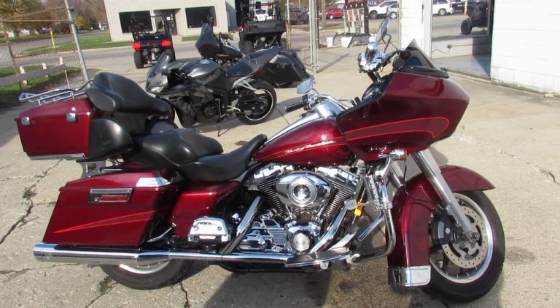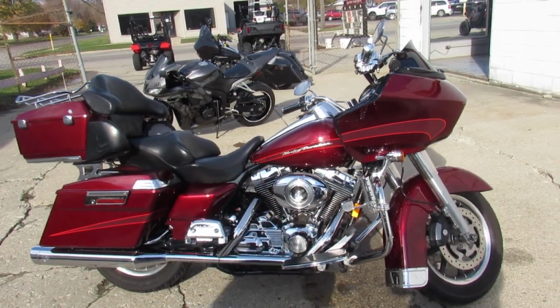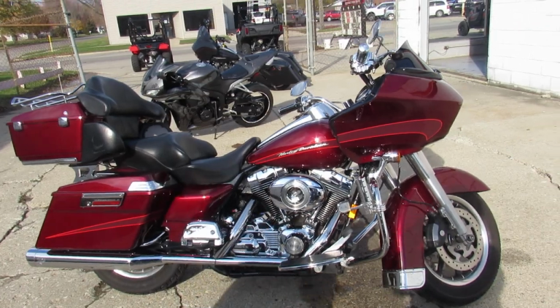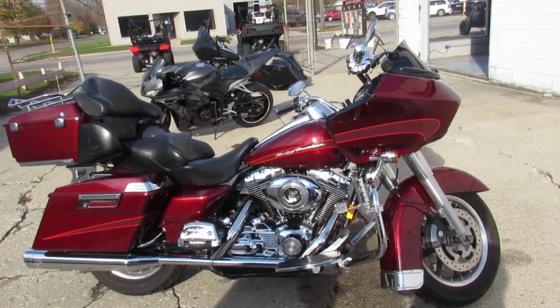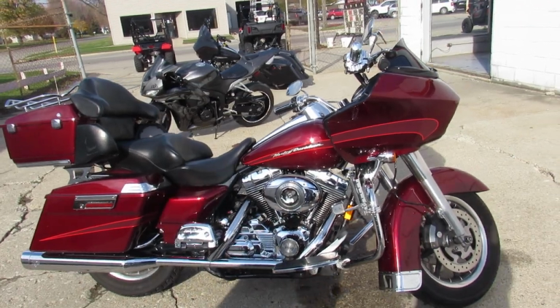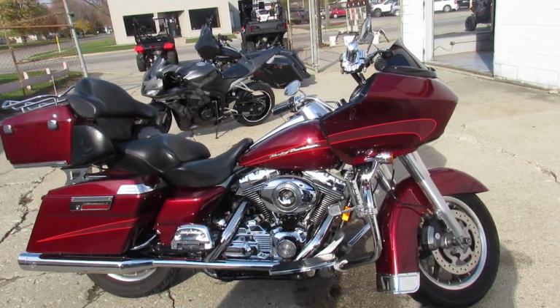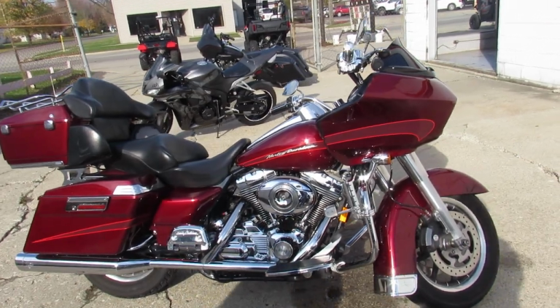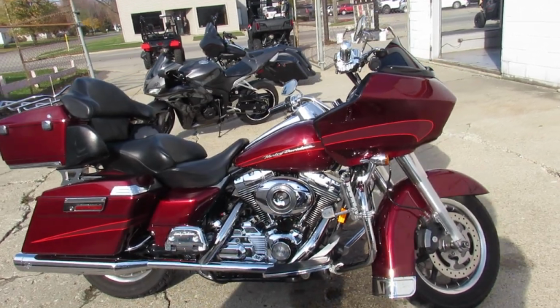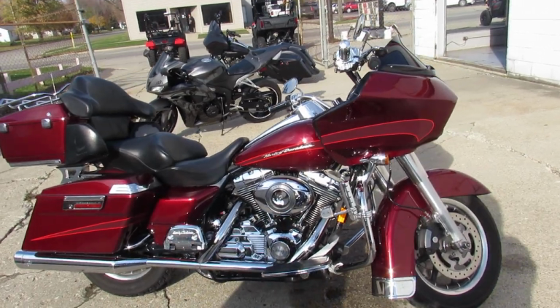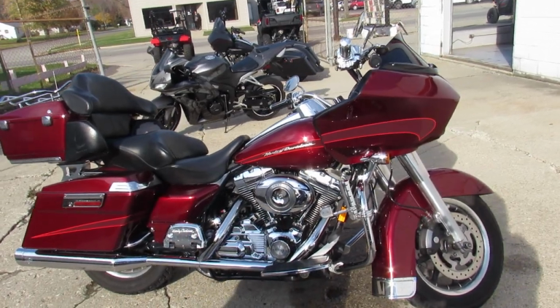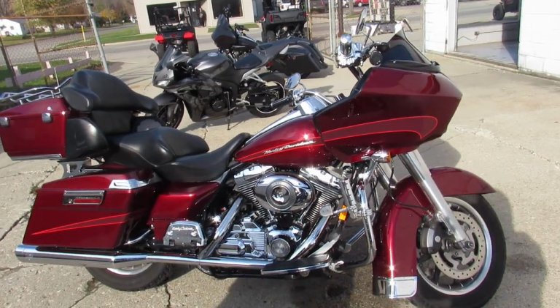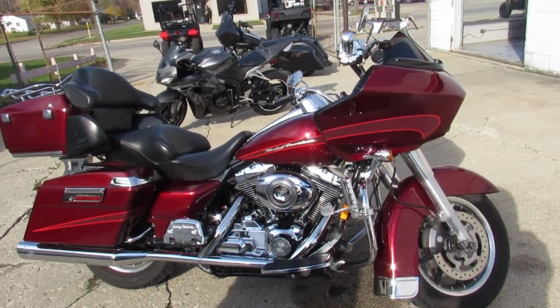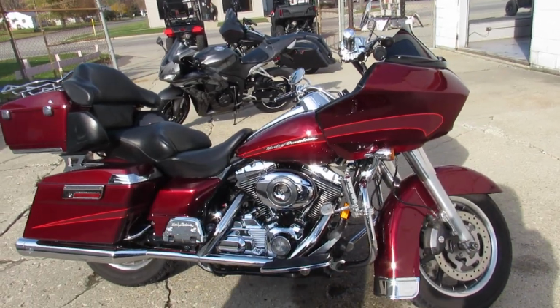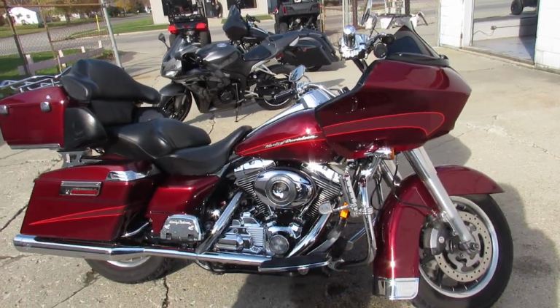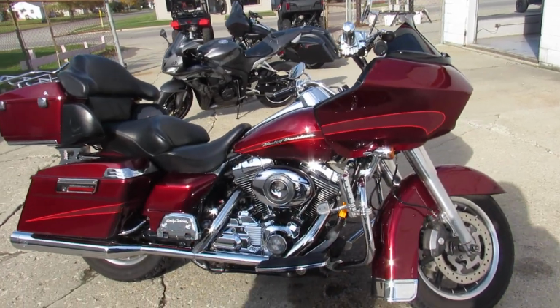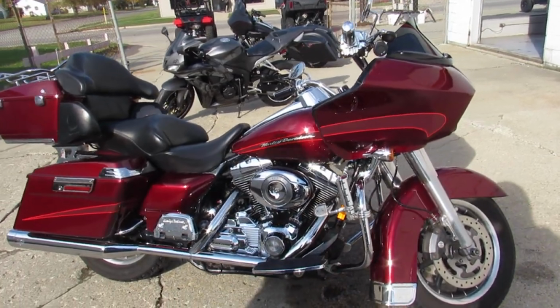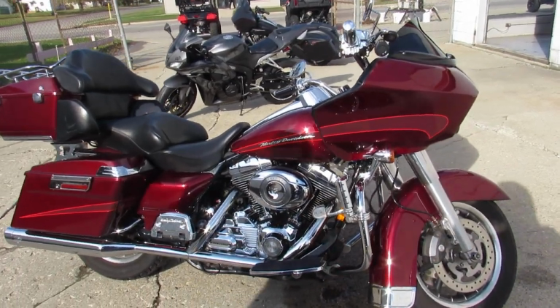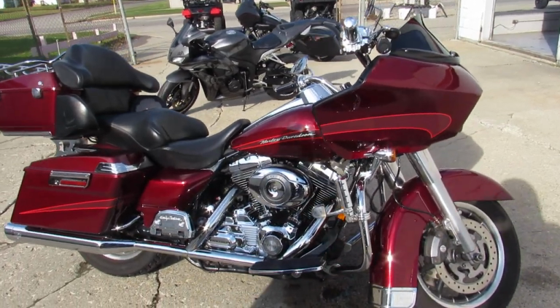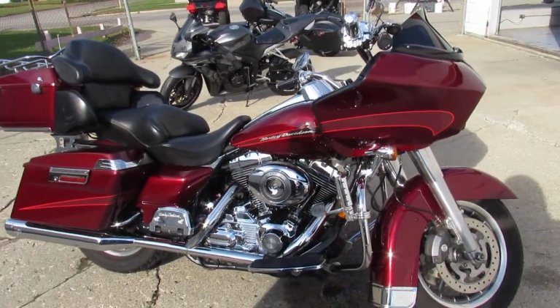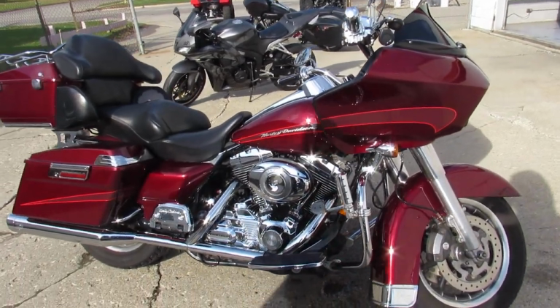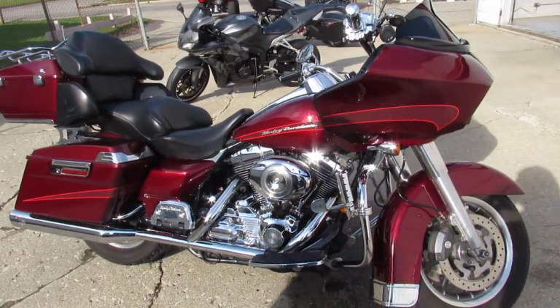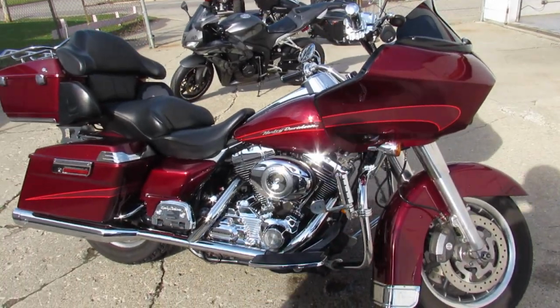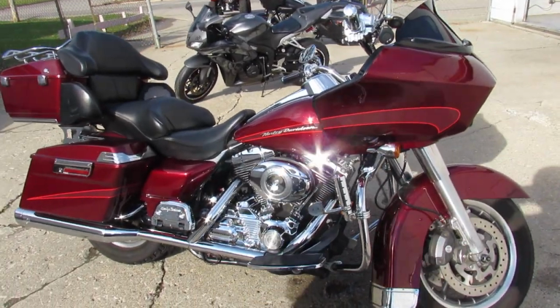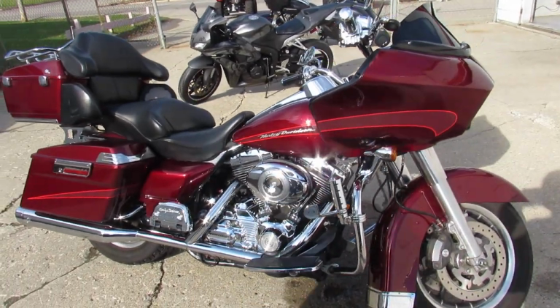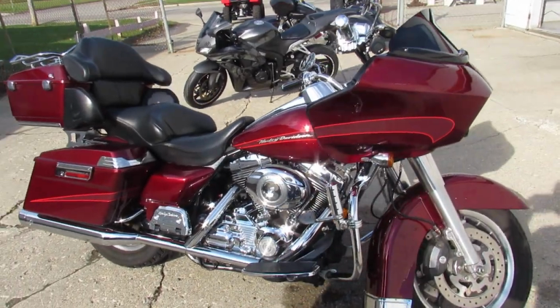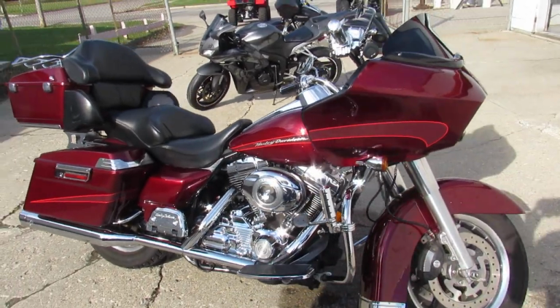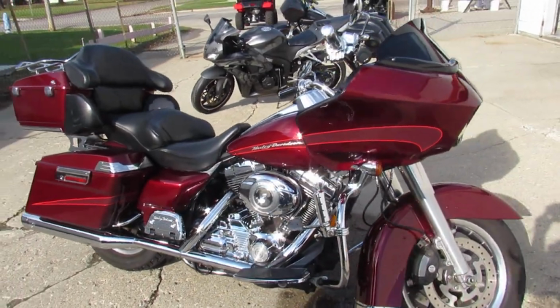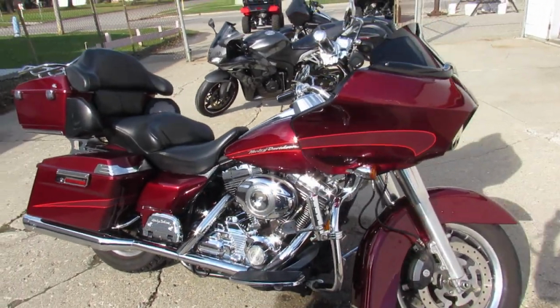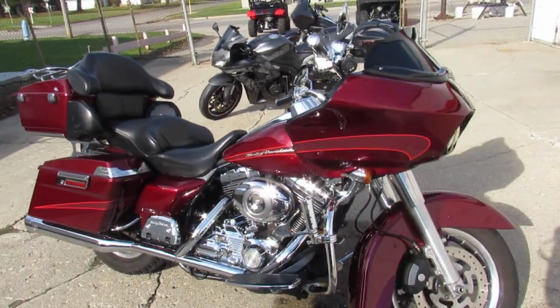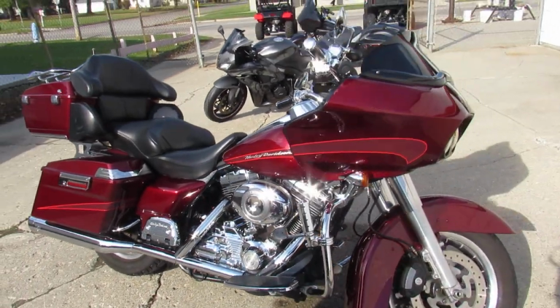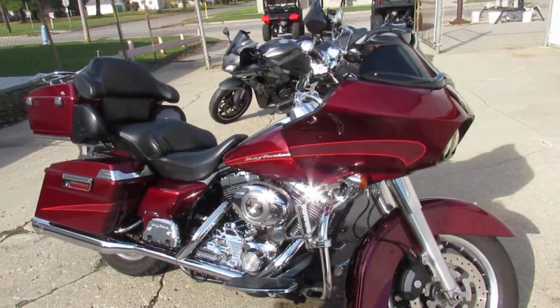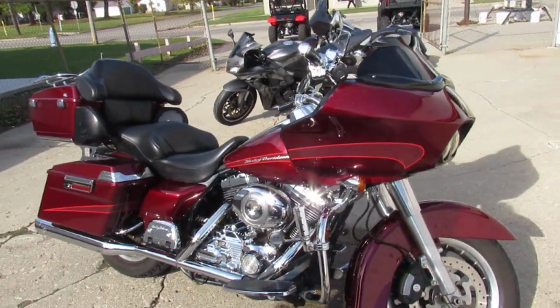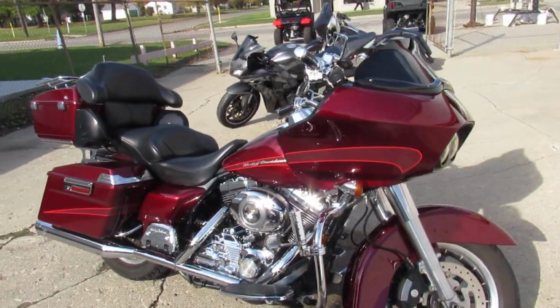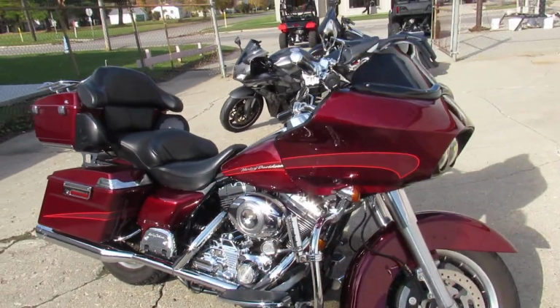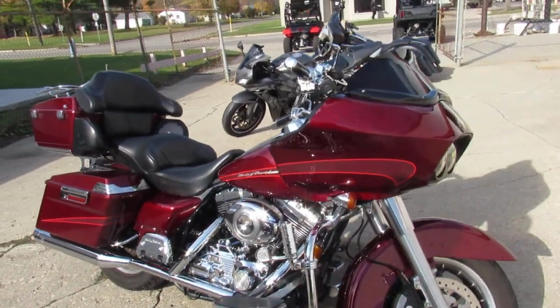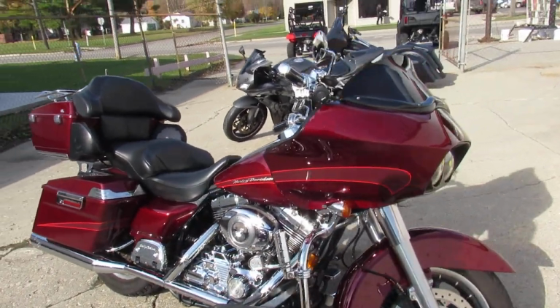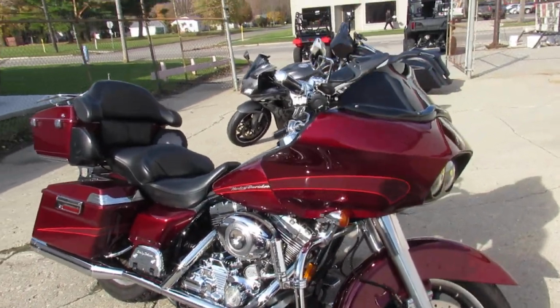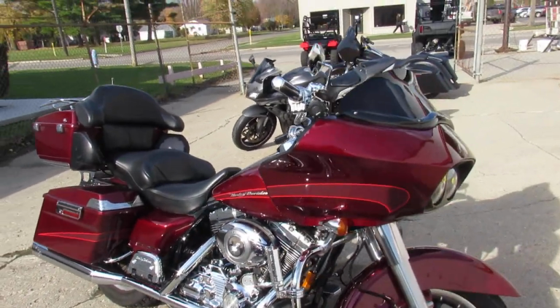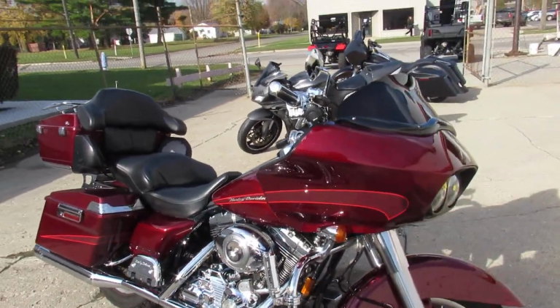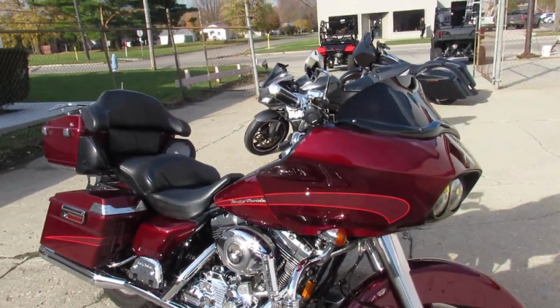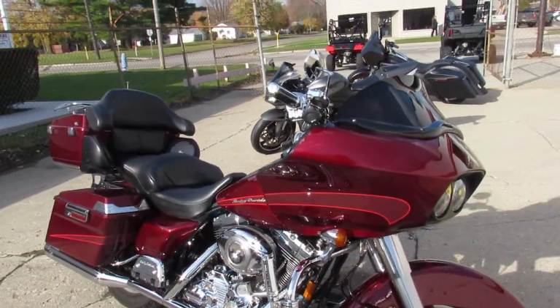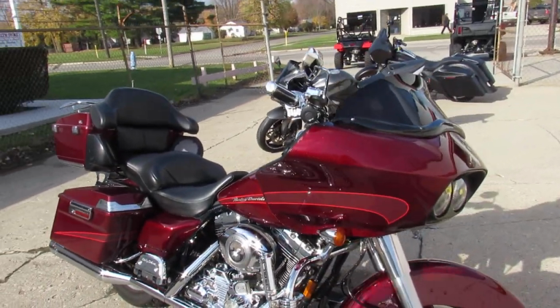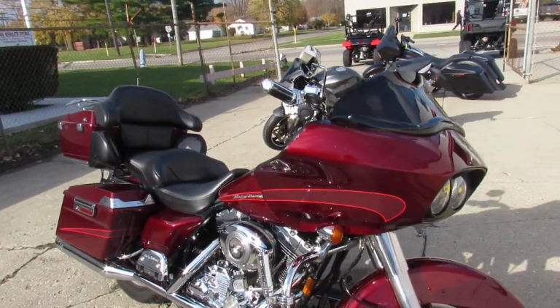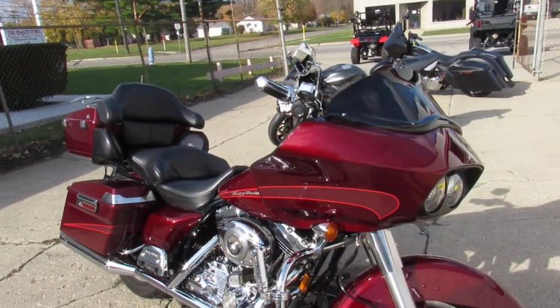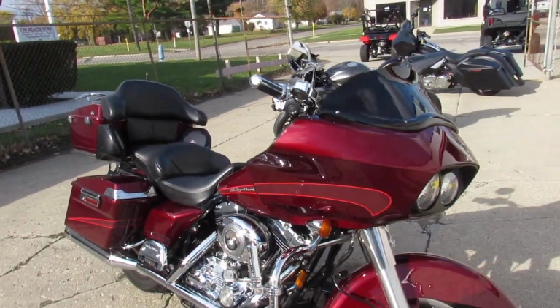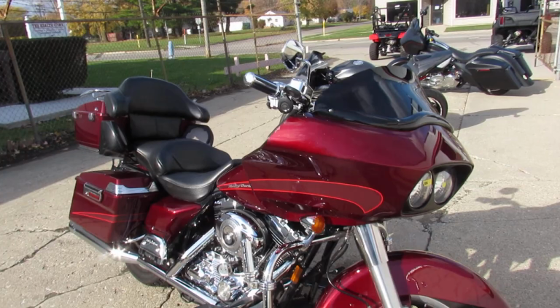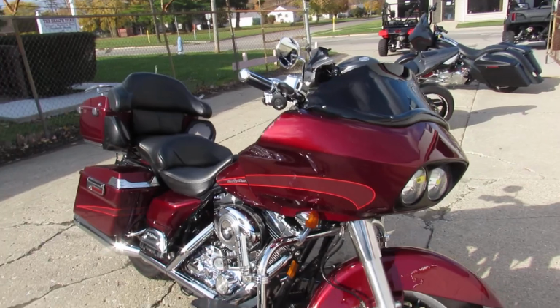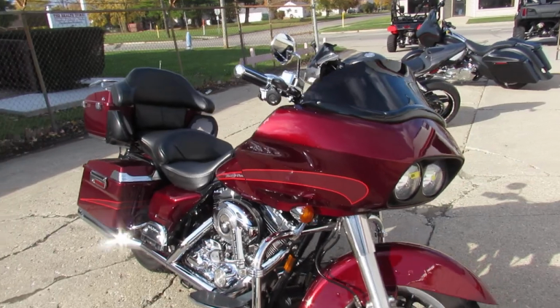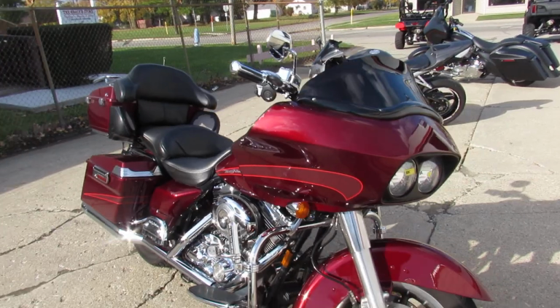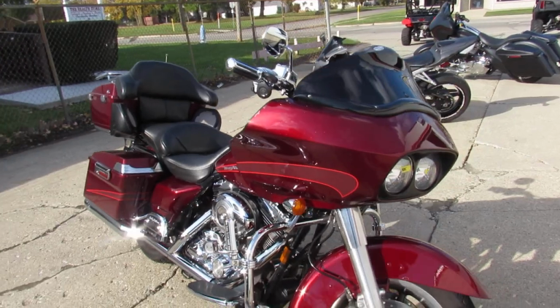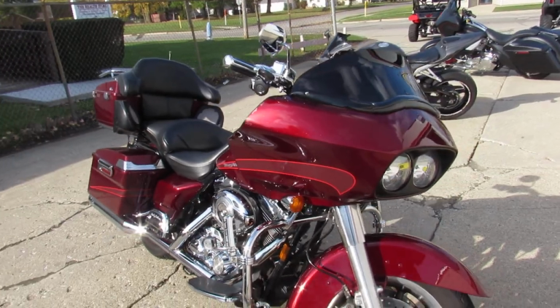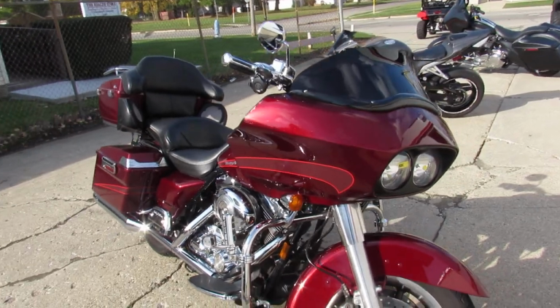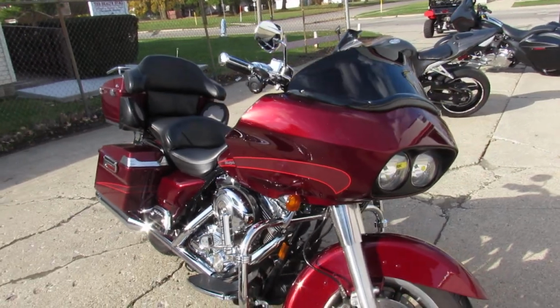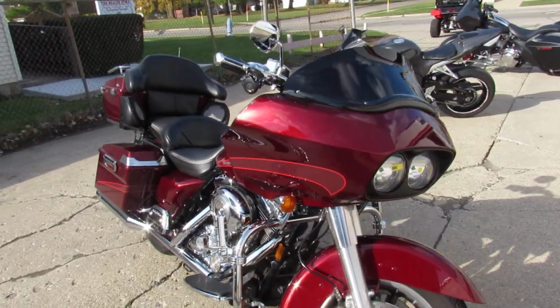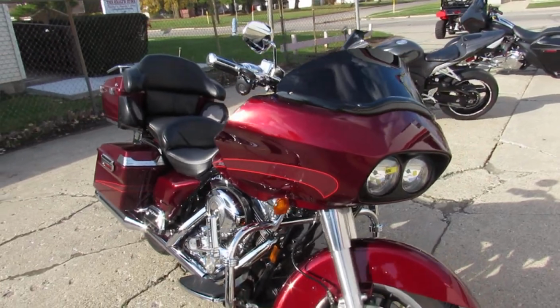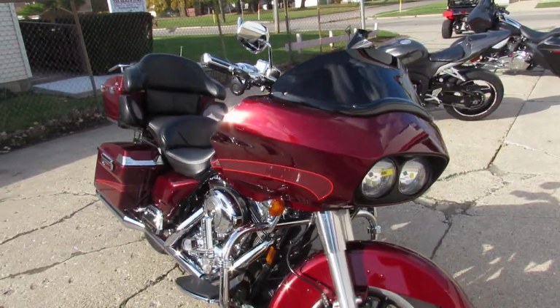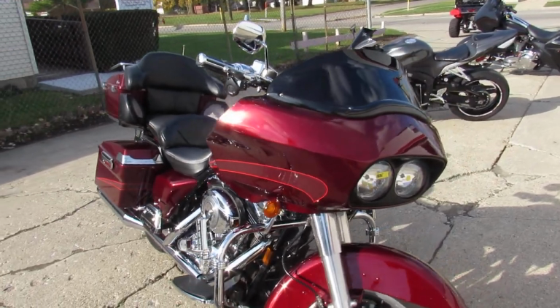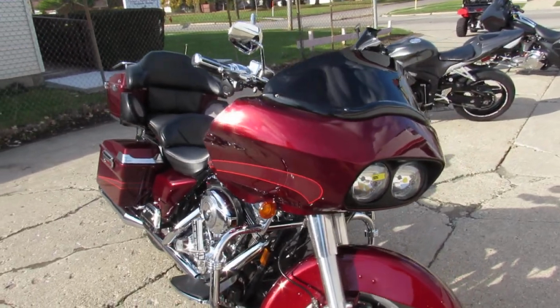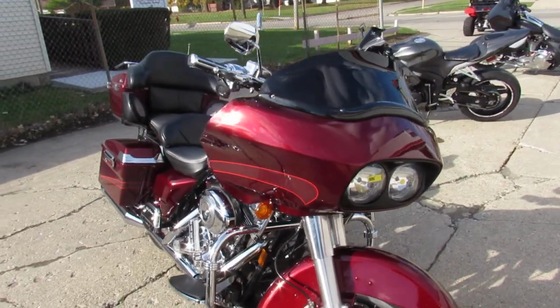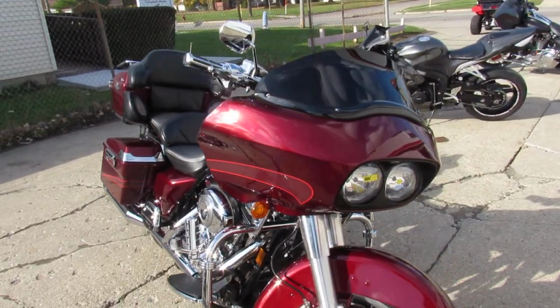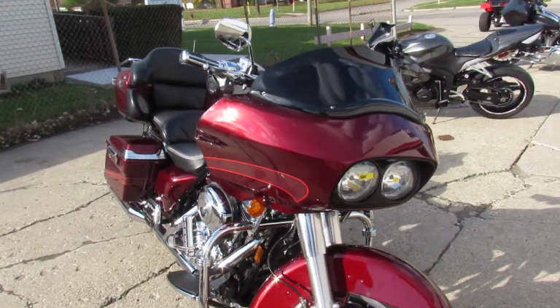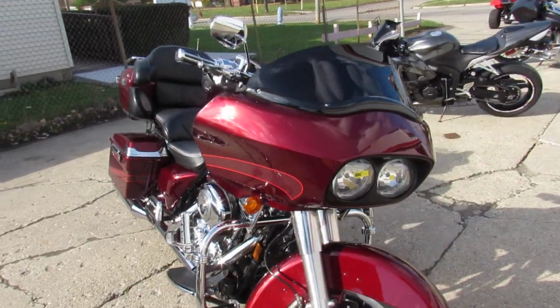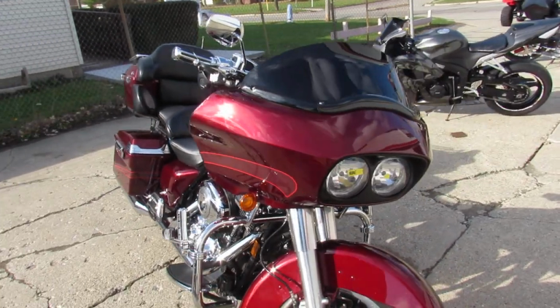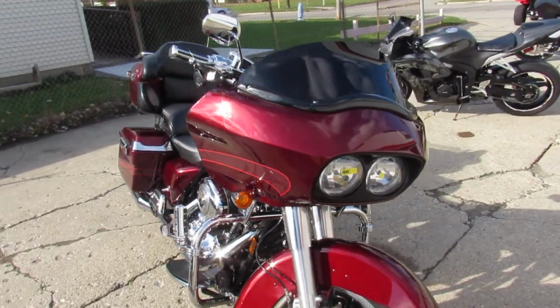Hey guys, anybody looking for a used Road Glide? We got them here at Approval Power Sports — over 20 used Road Glides in stock.